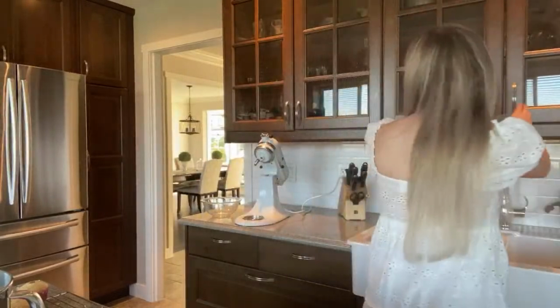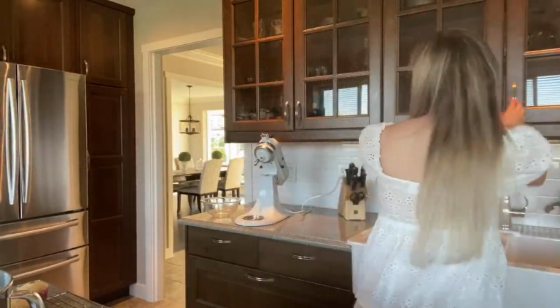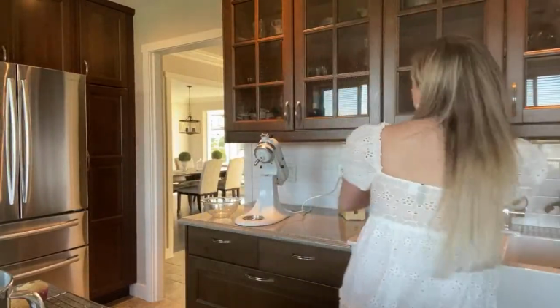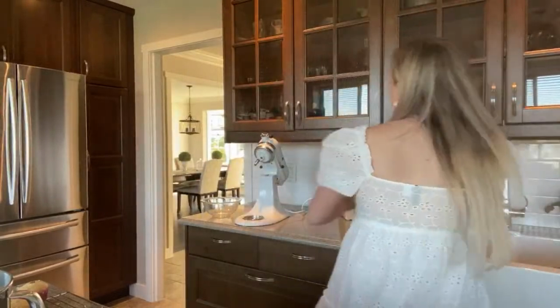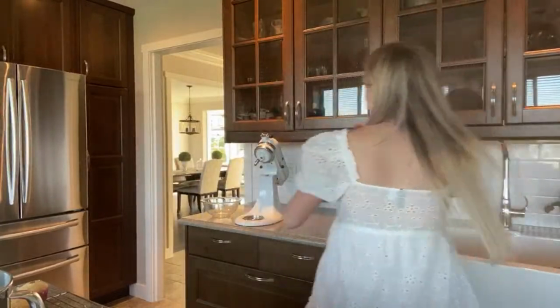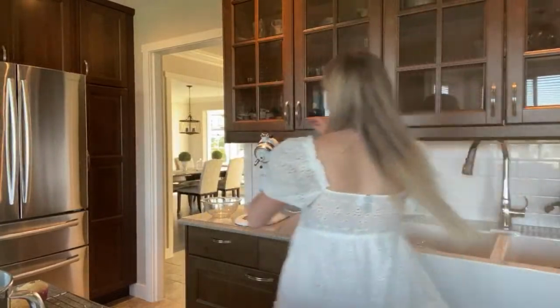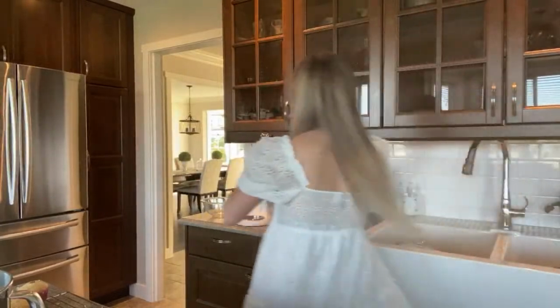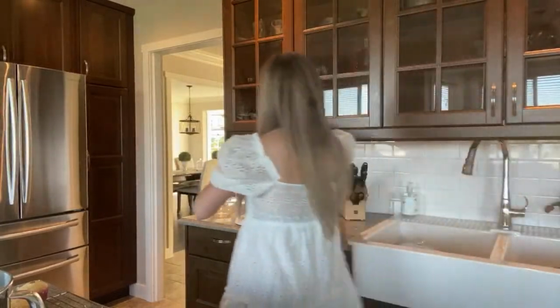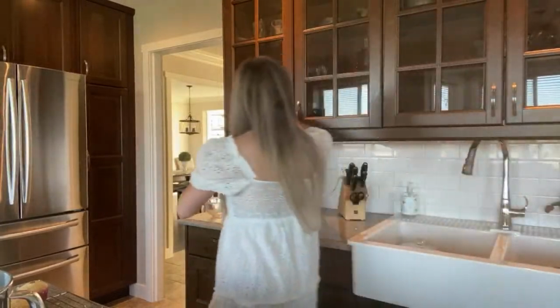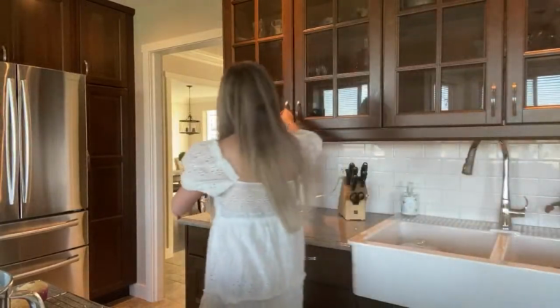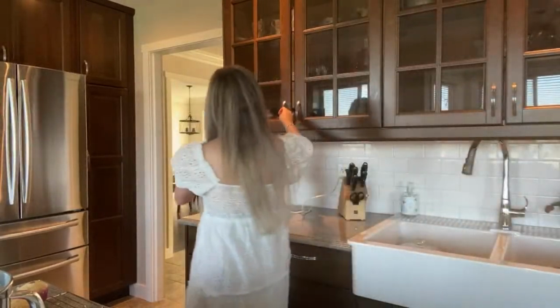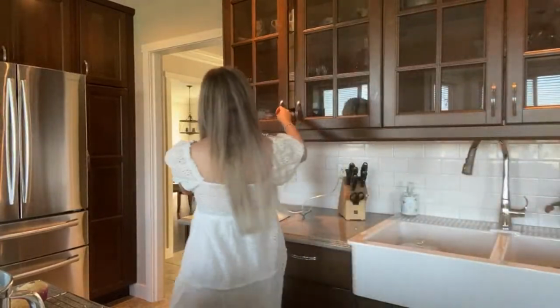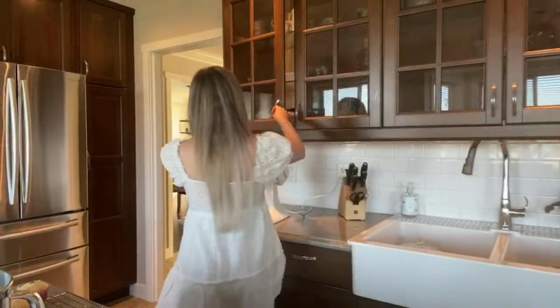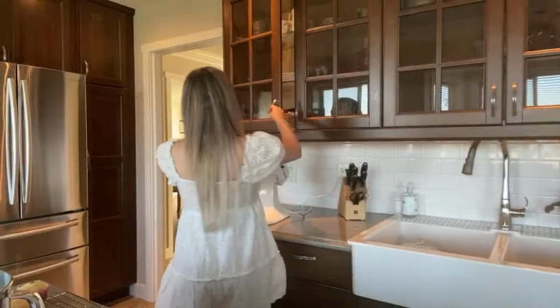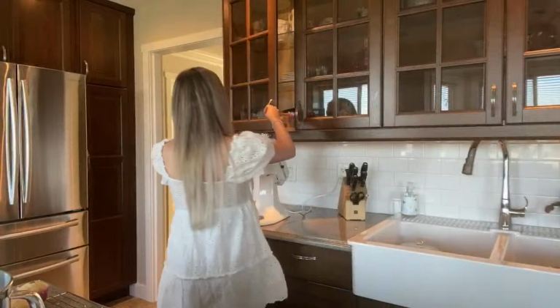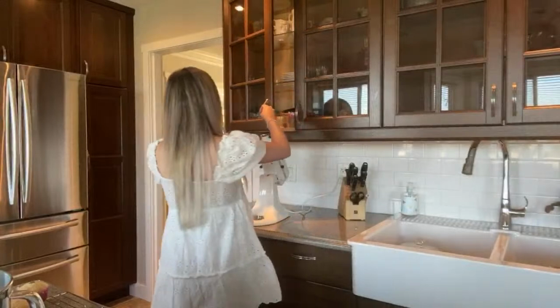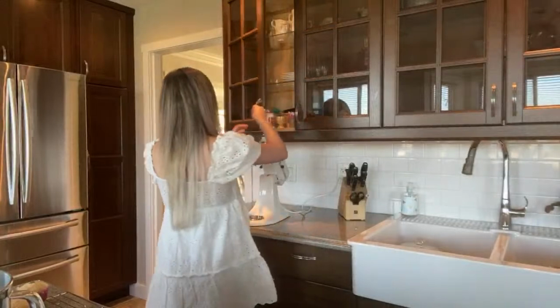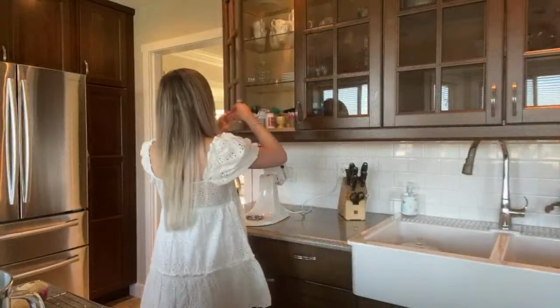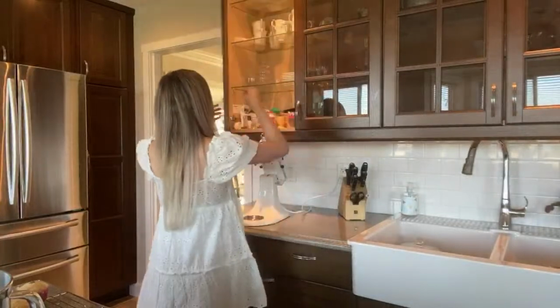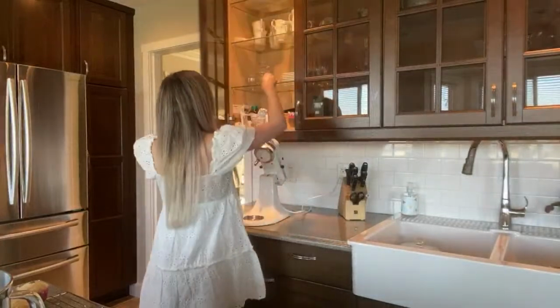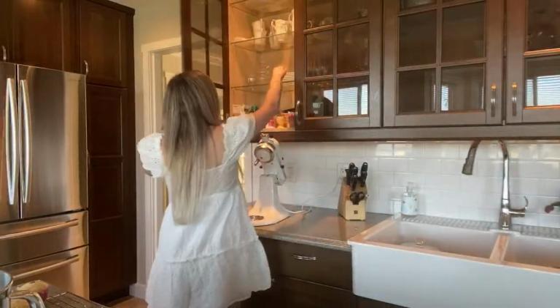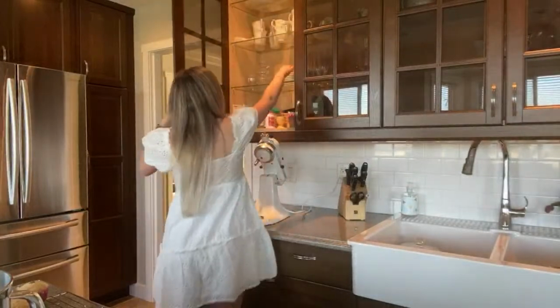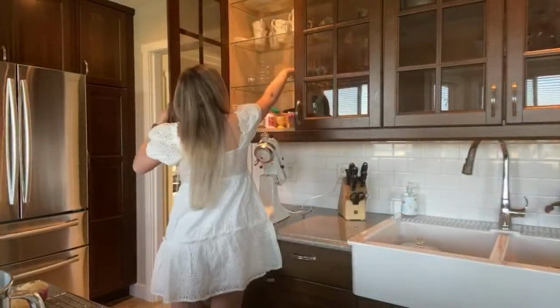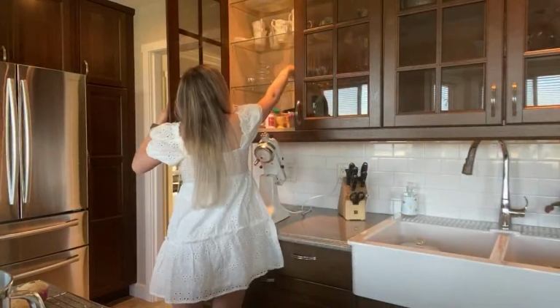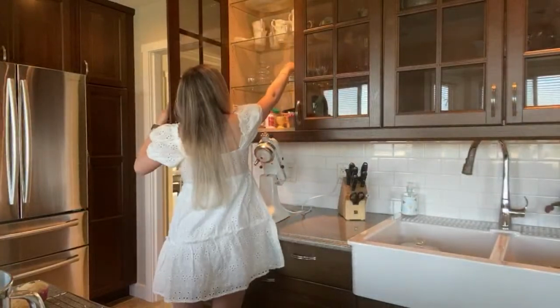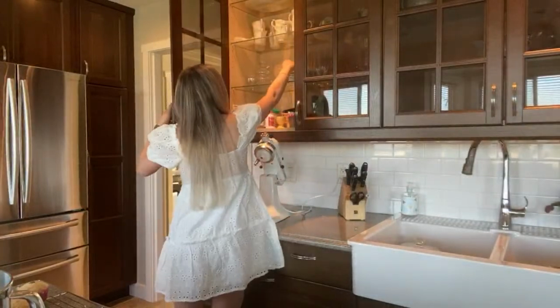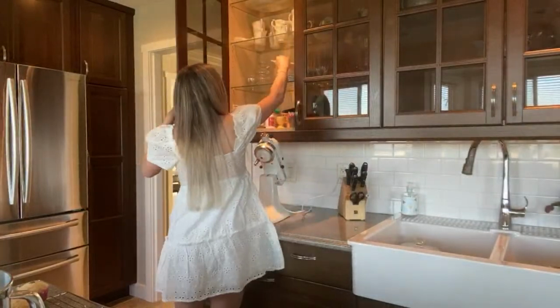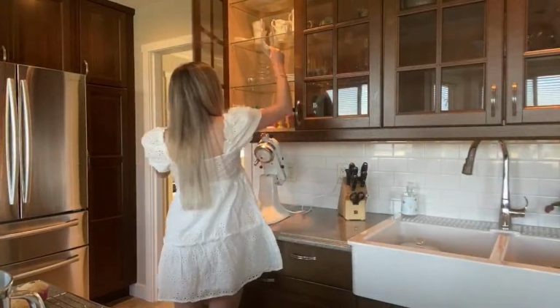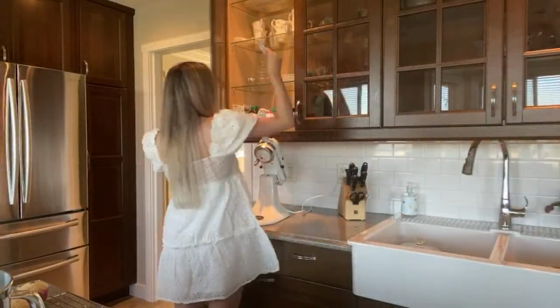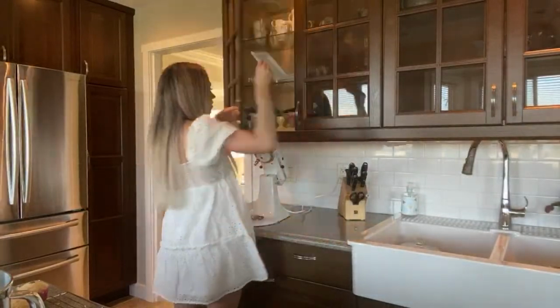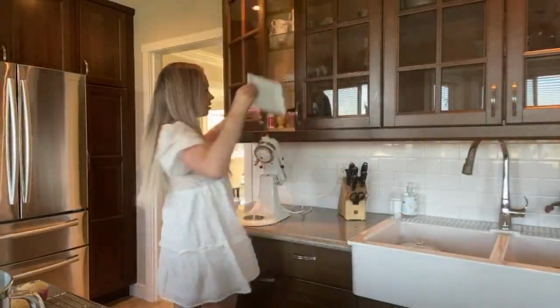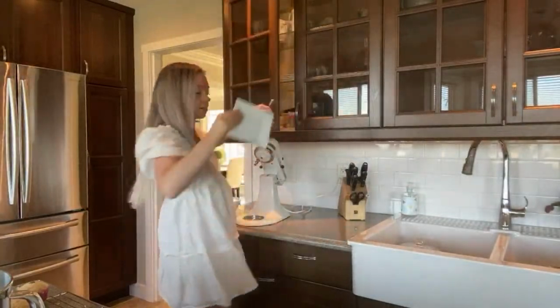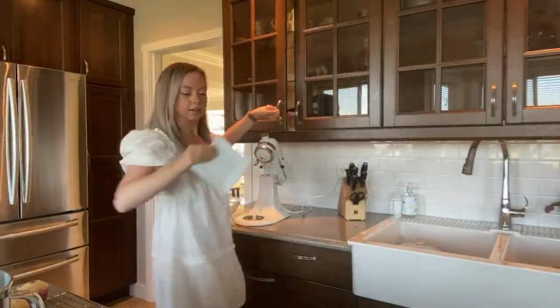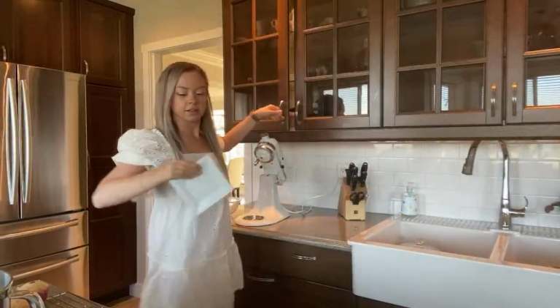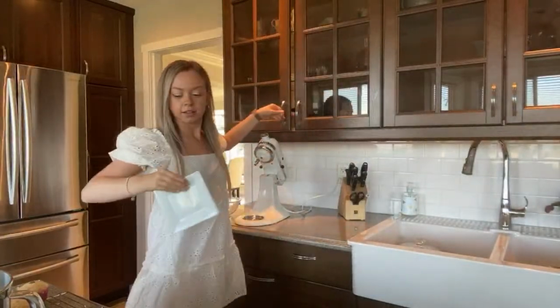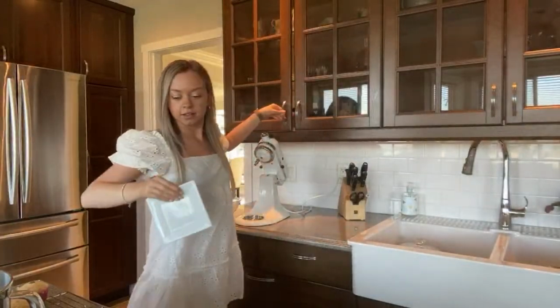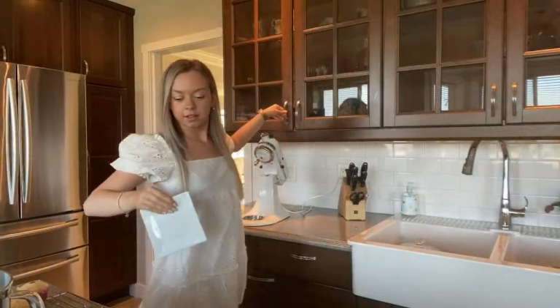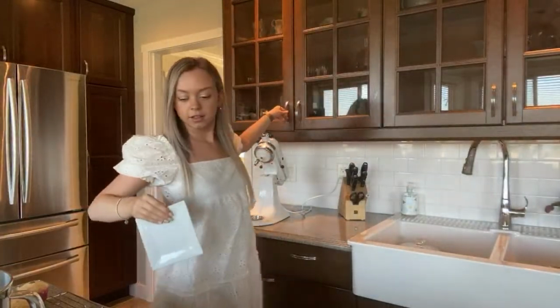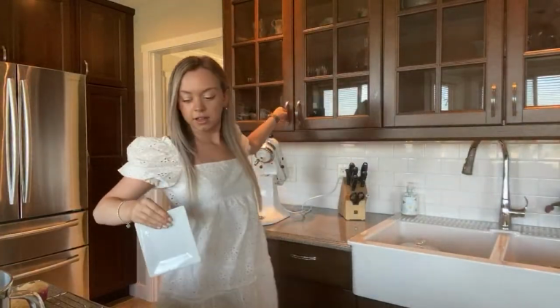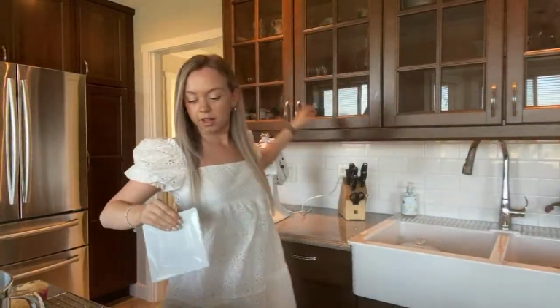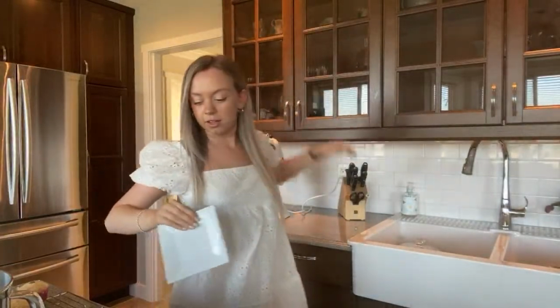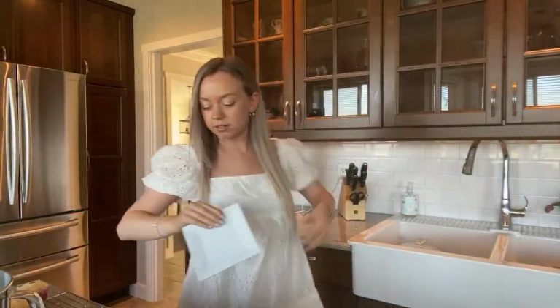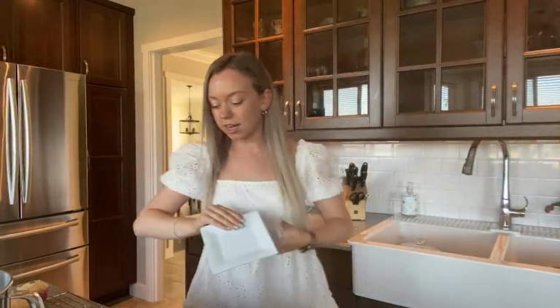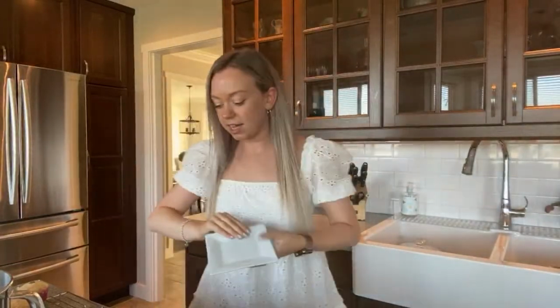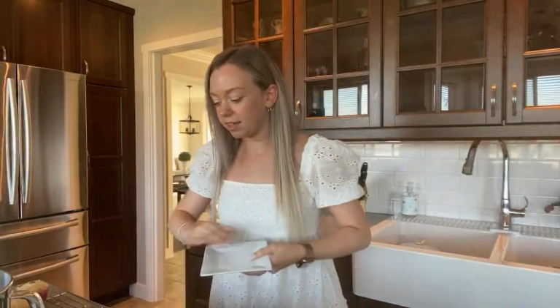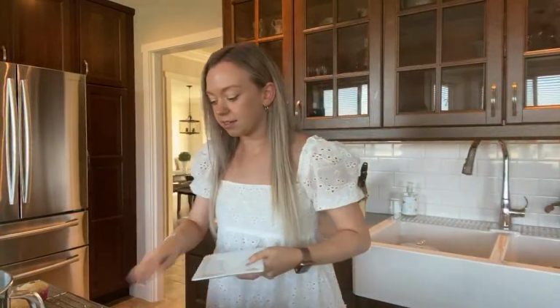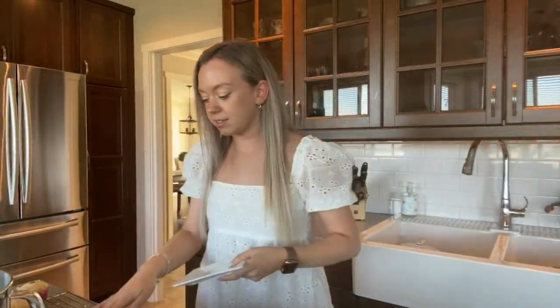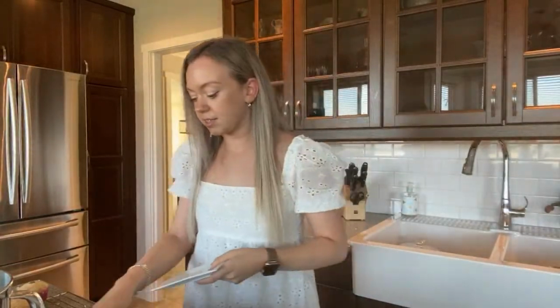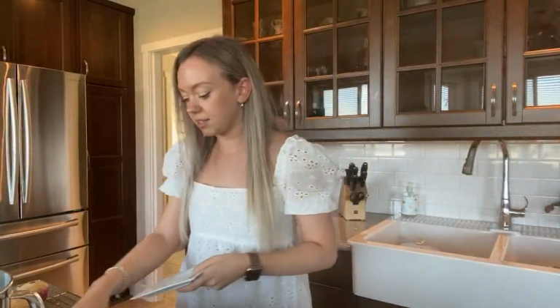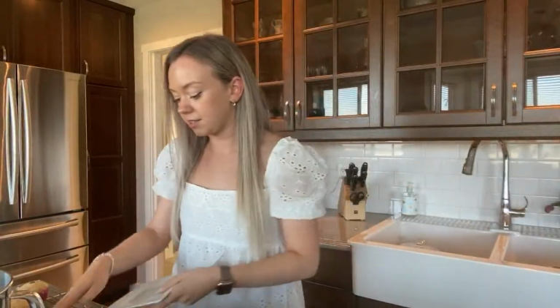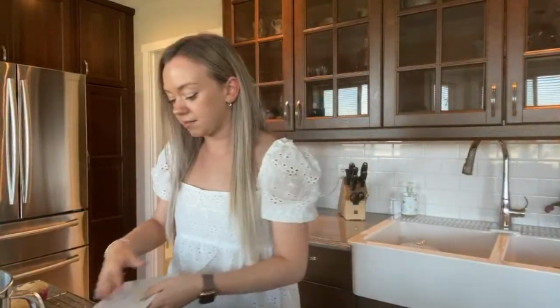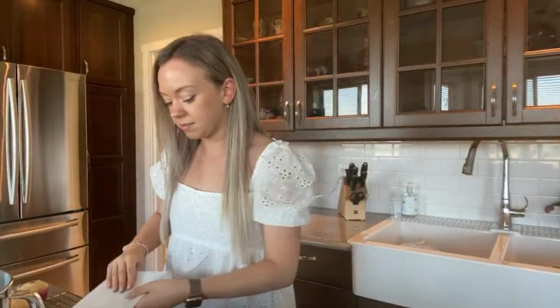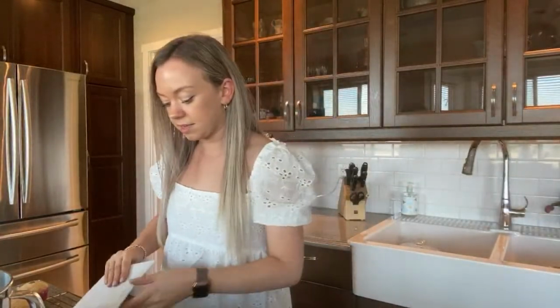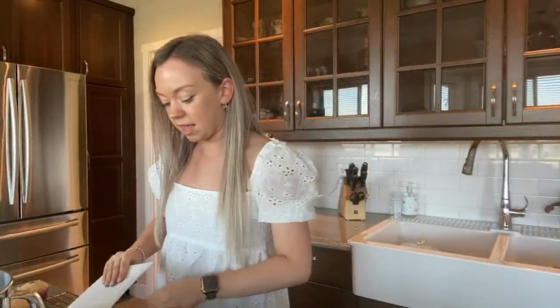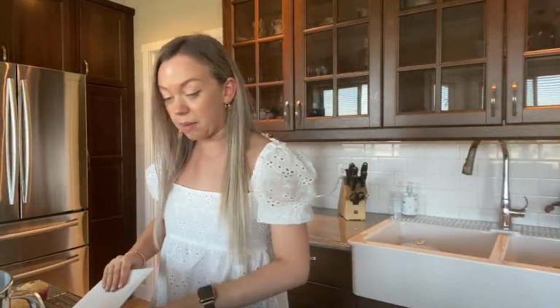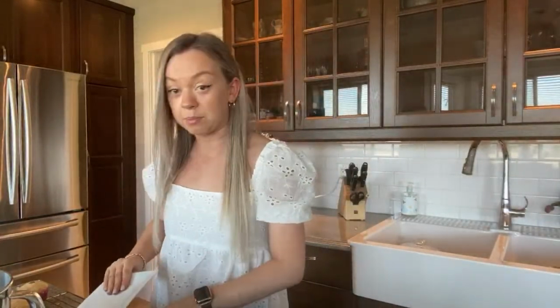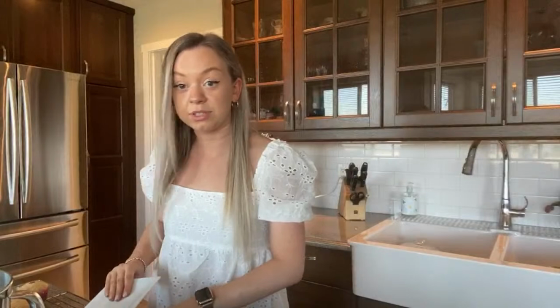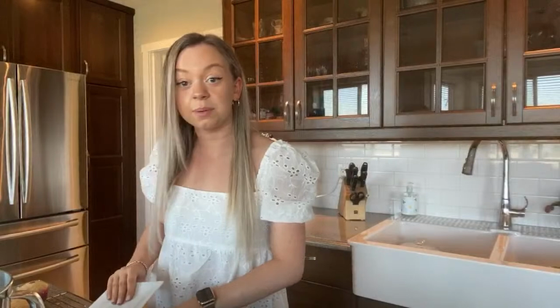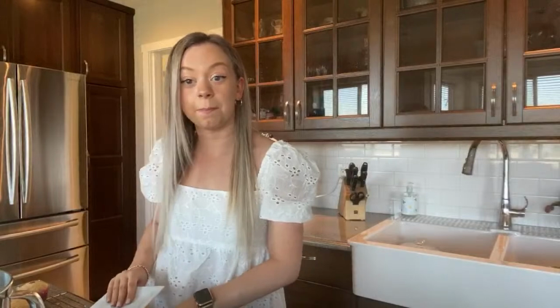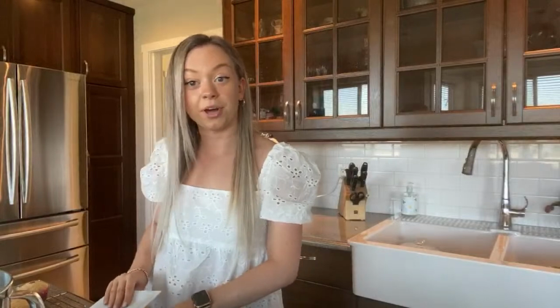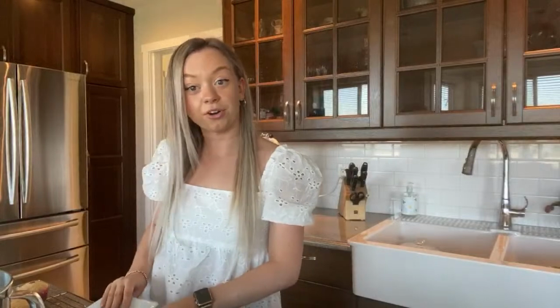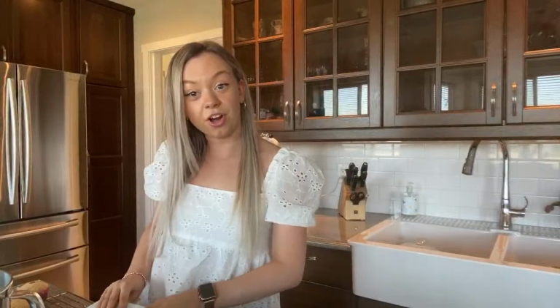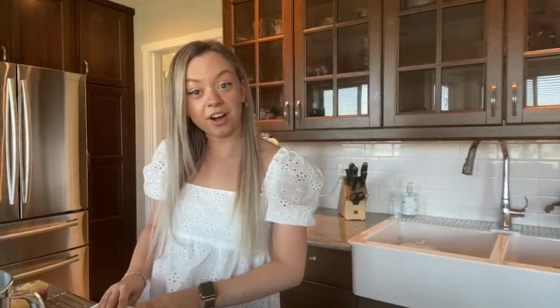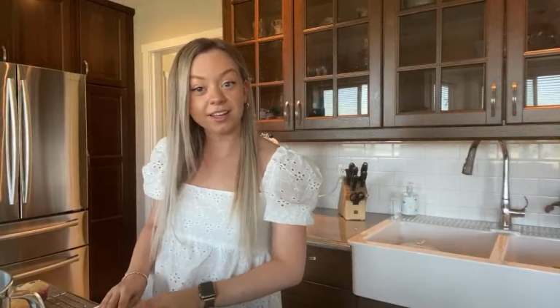I'm going to grab a plate. Putting some butter on it — I wish I could share these with you guys.